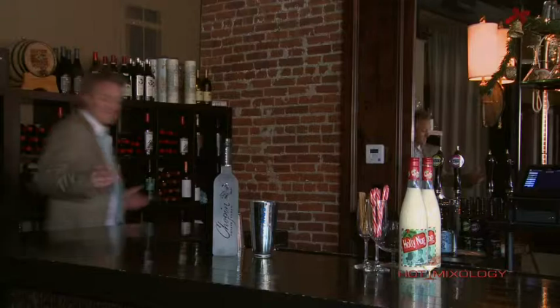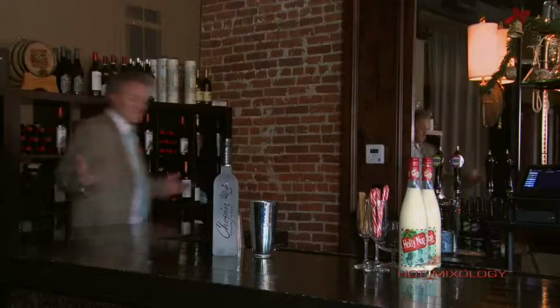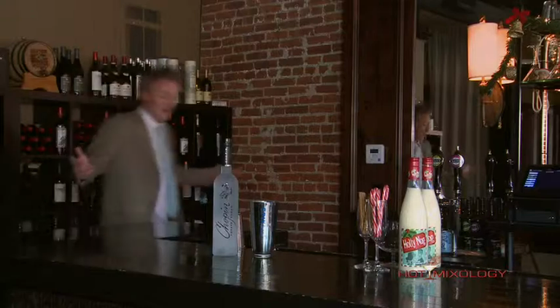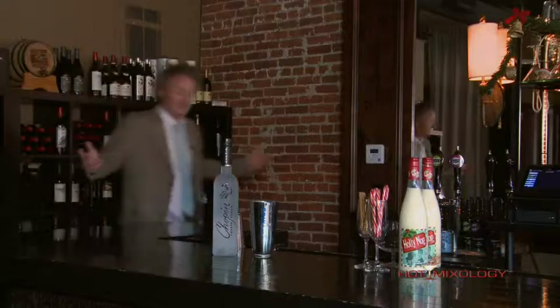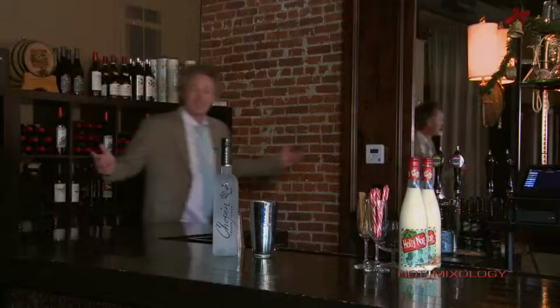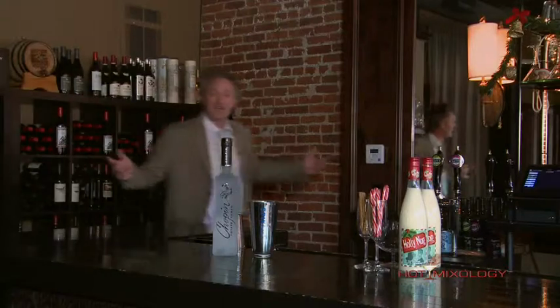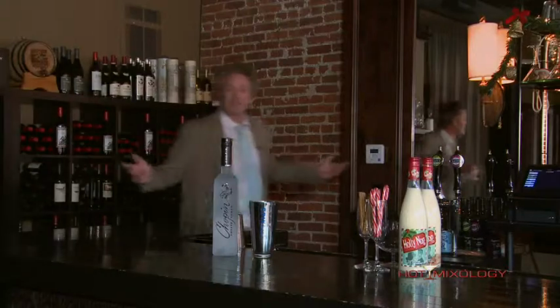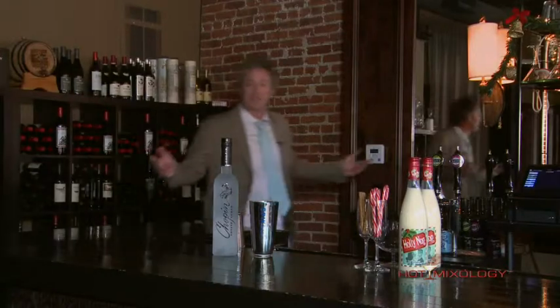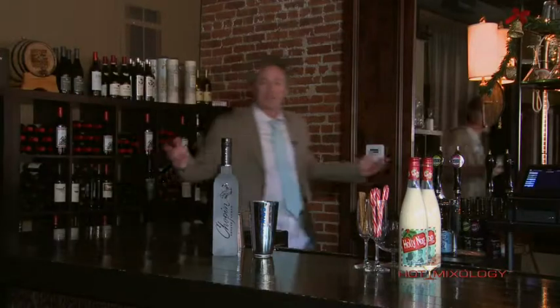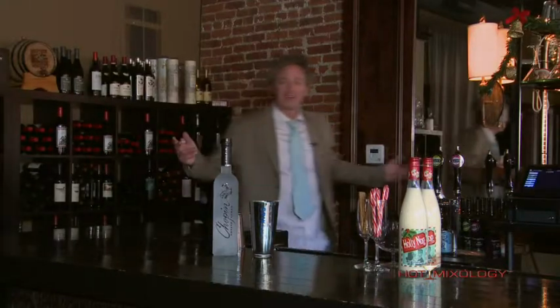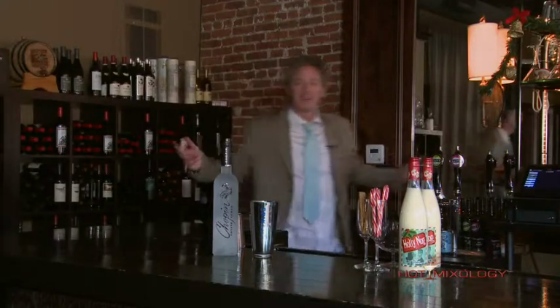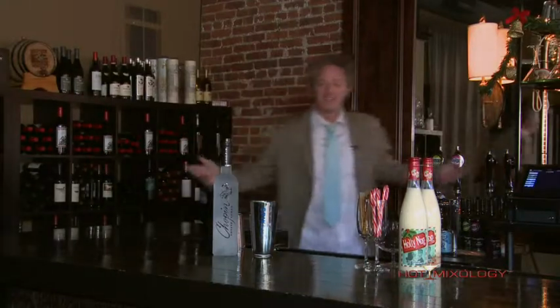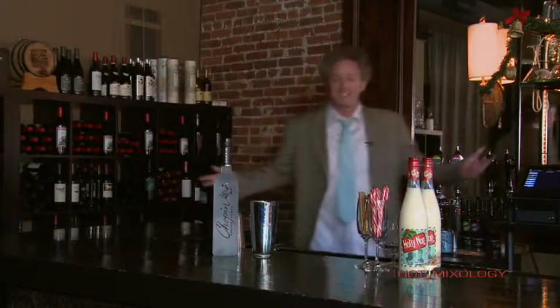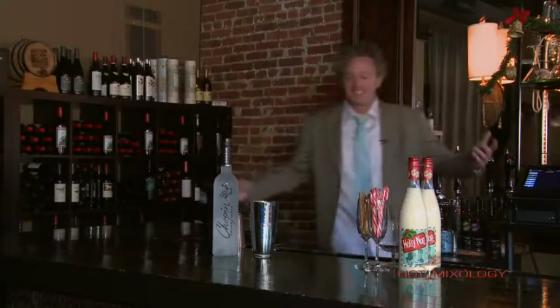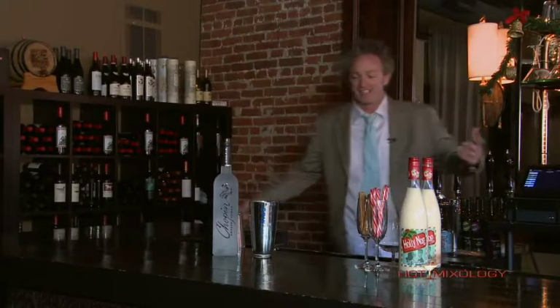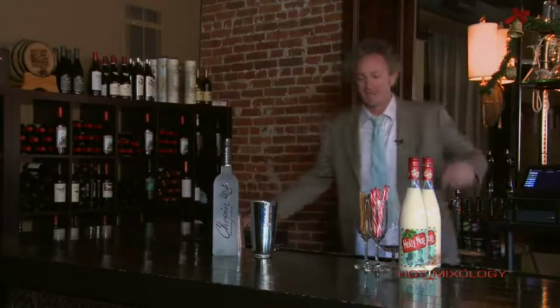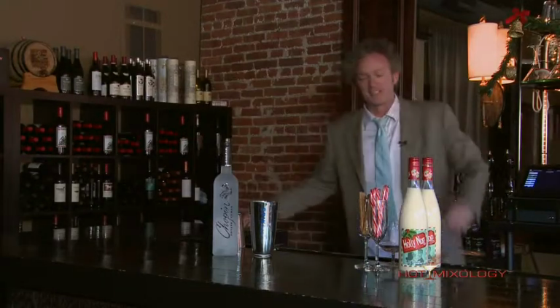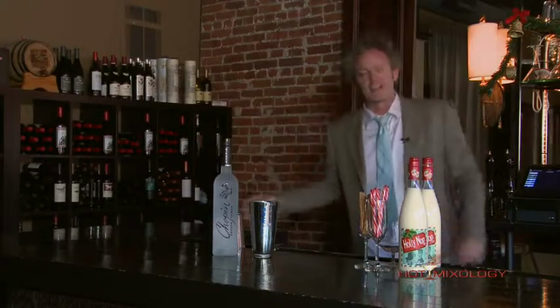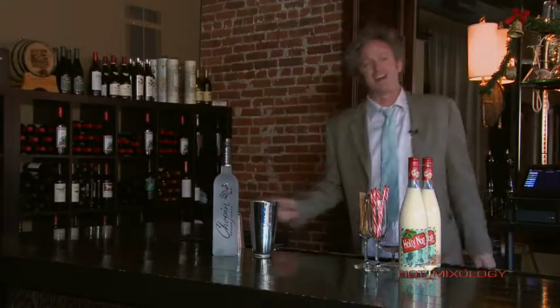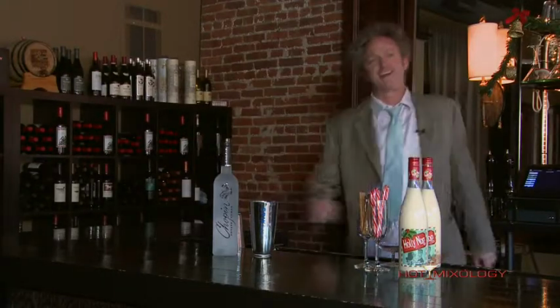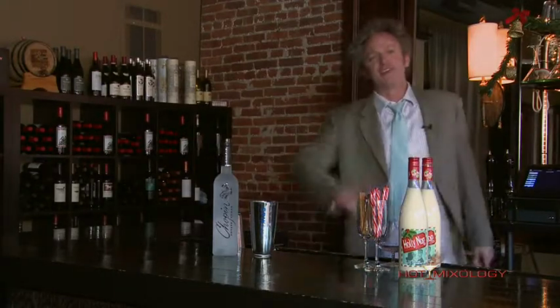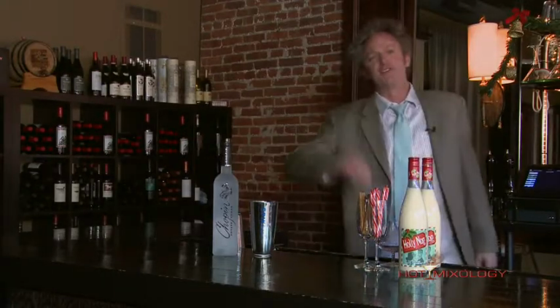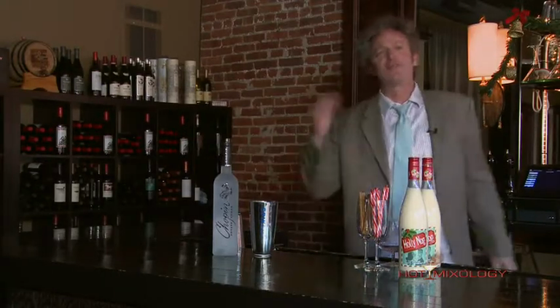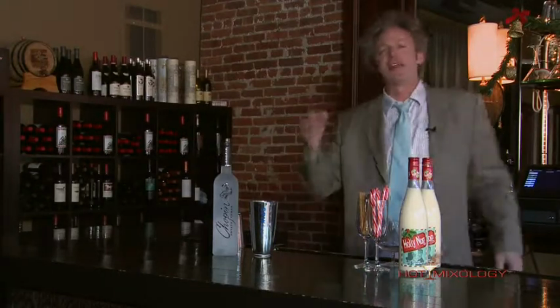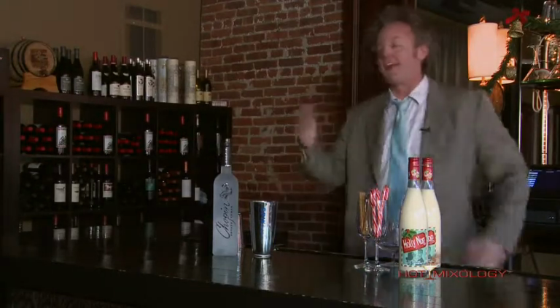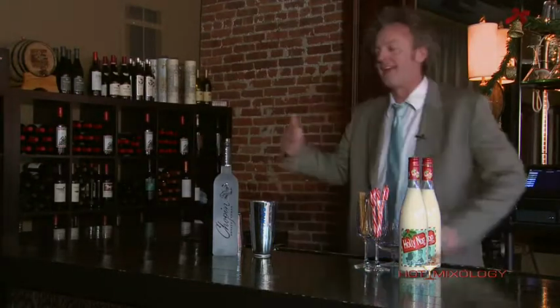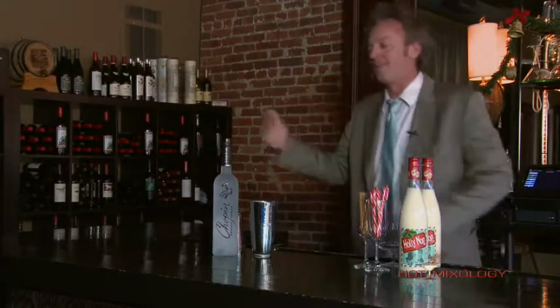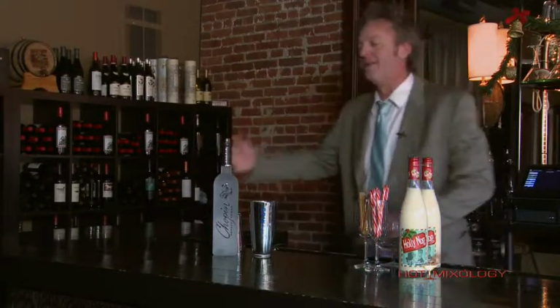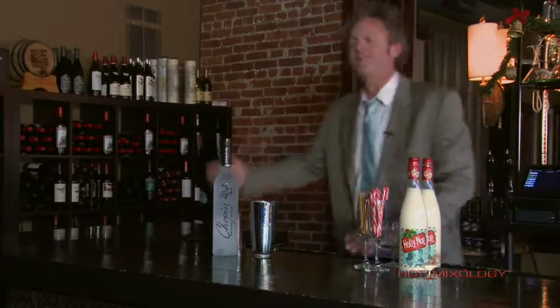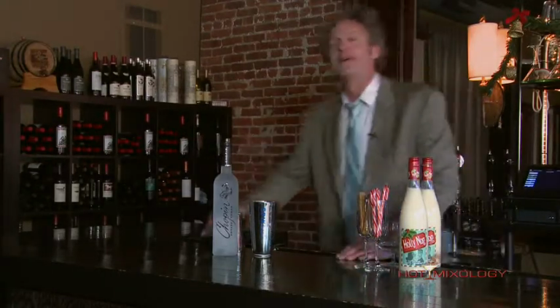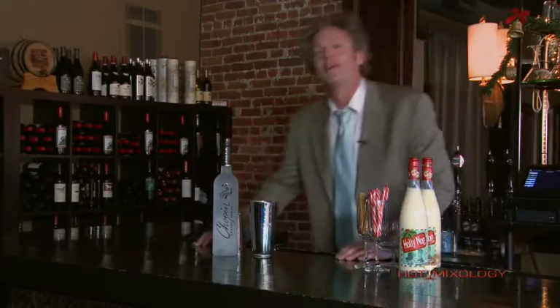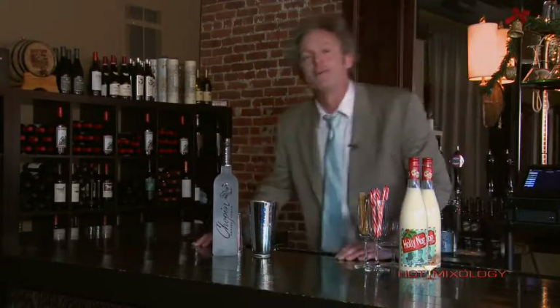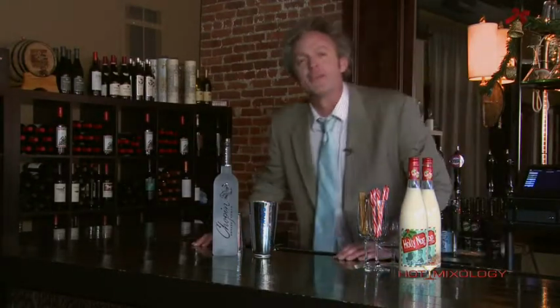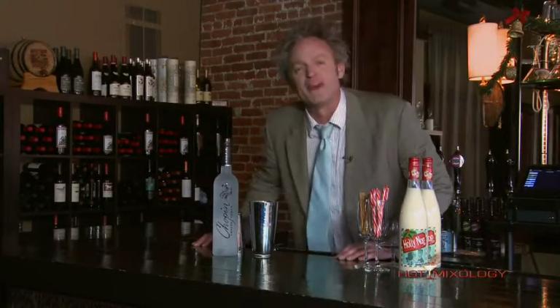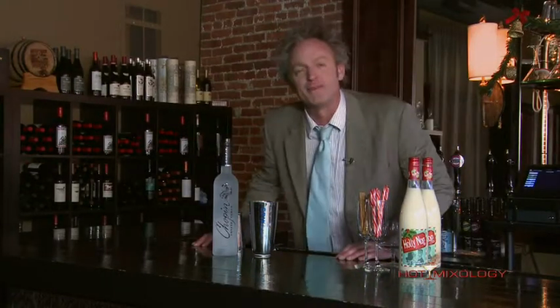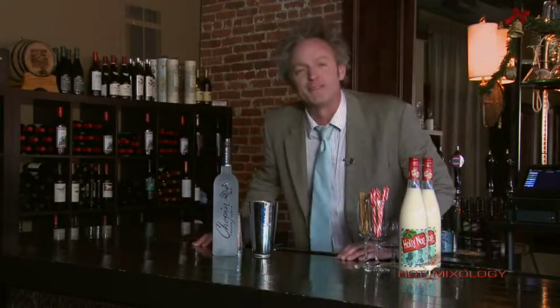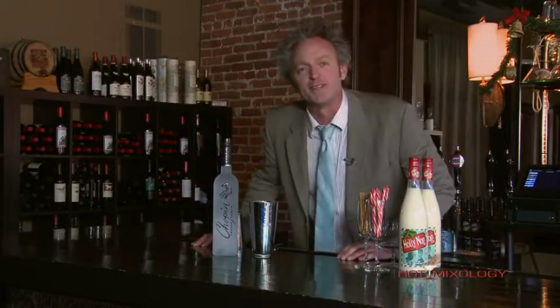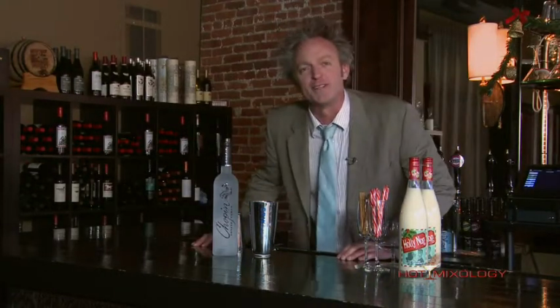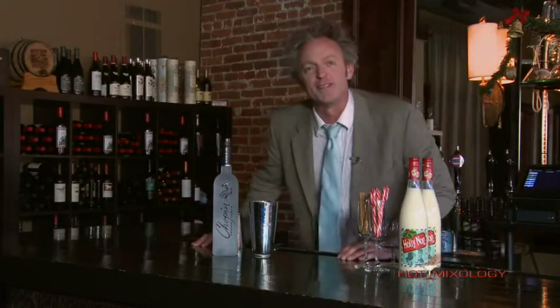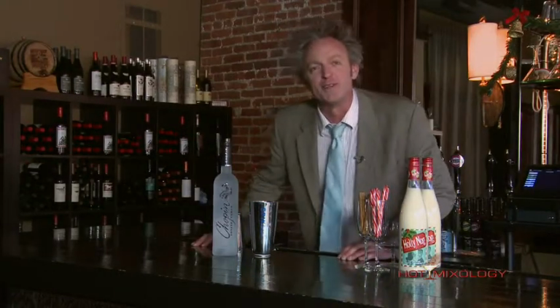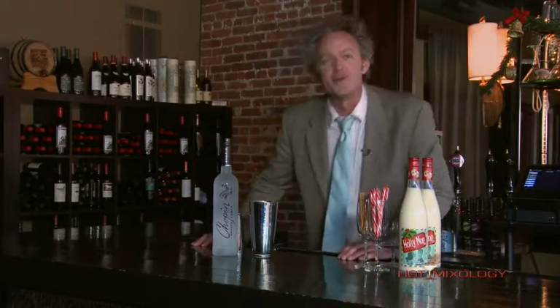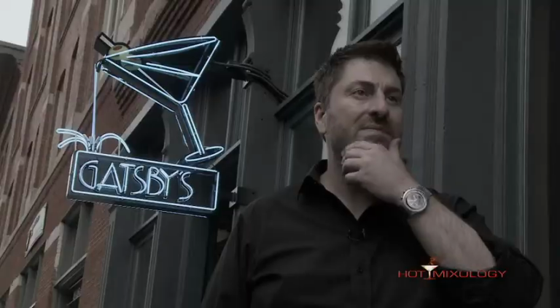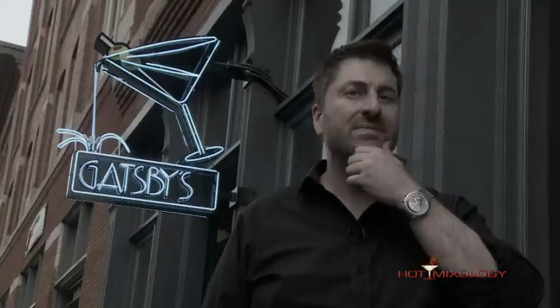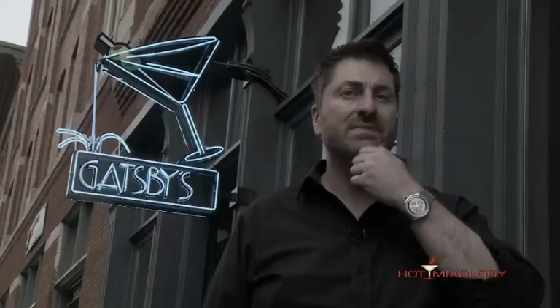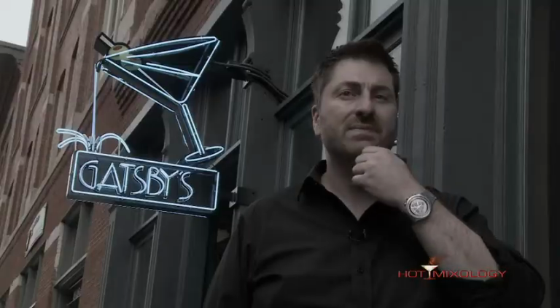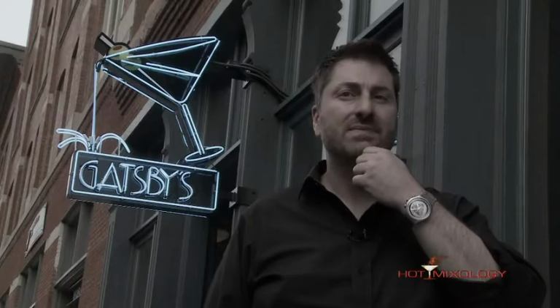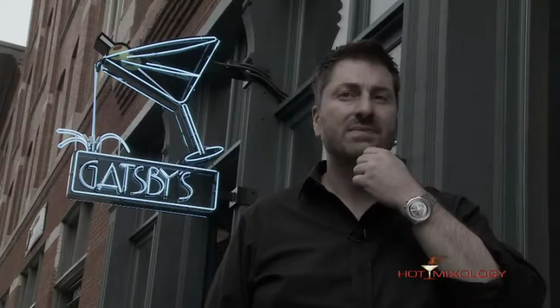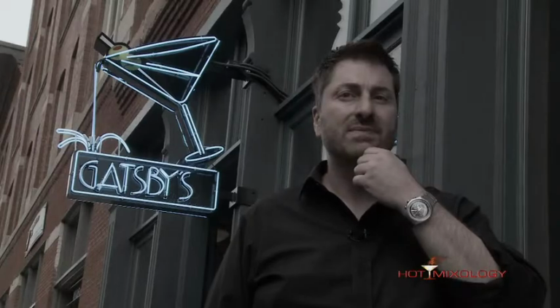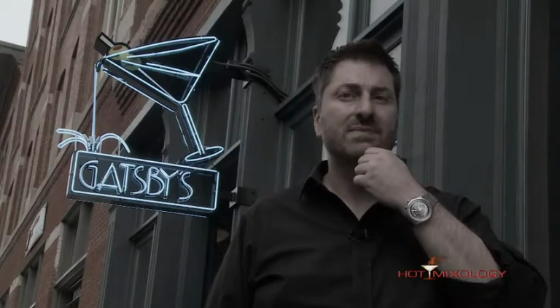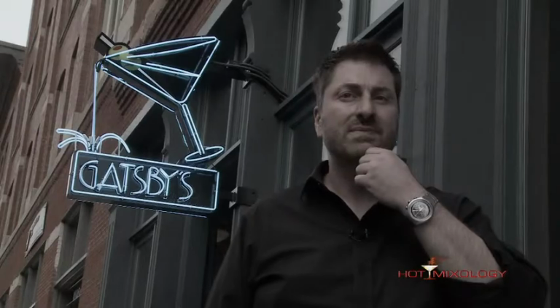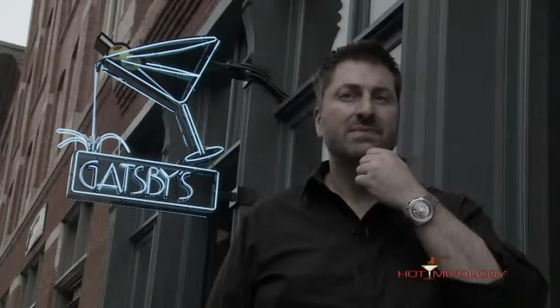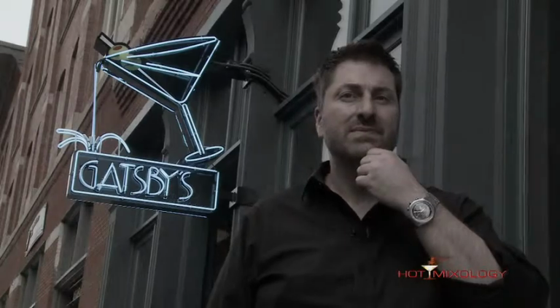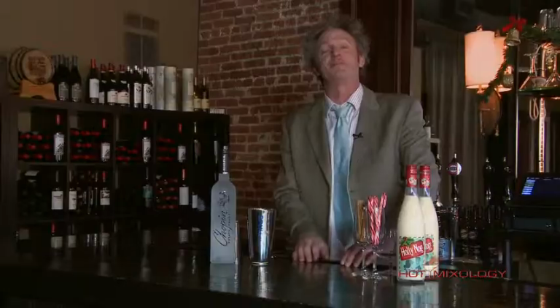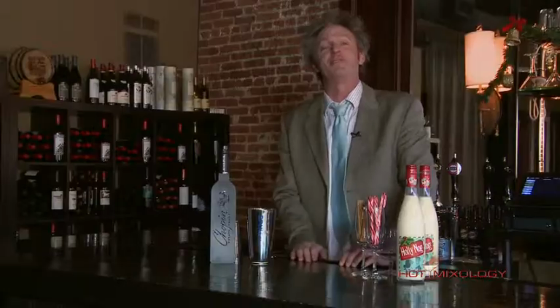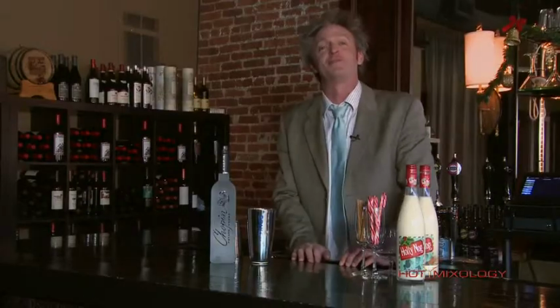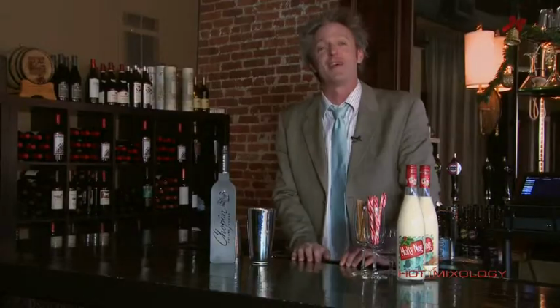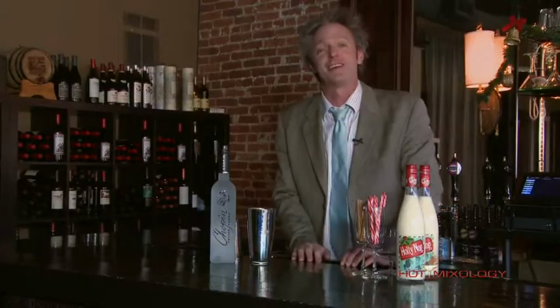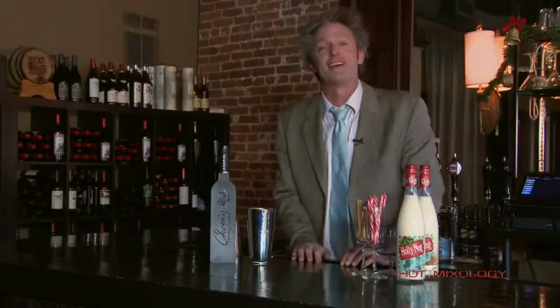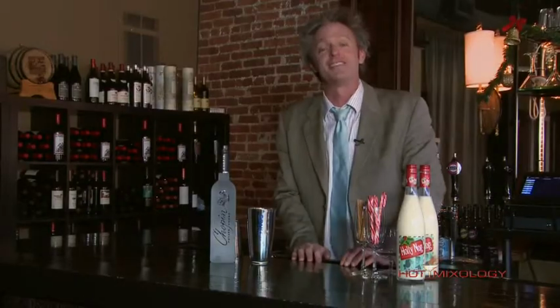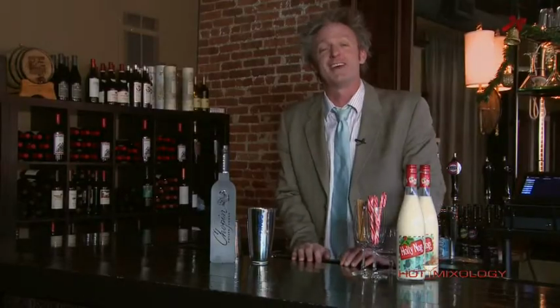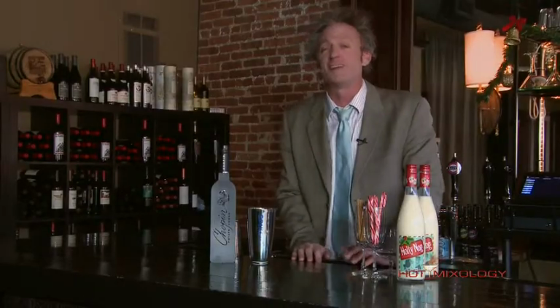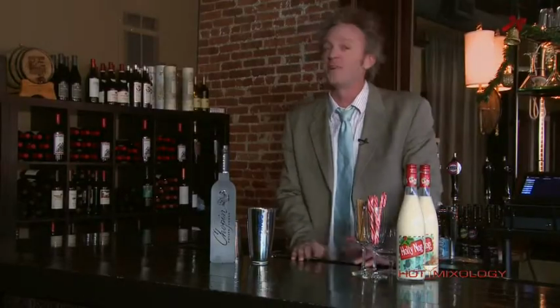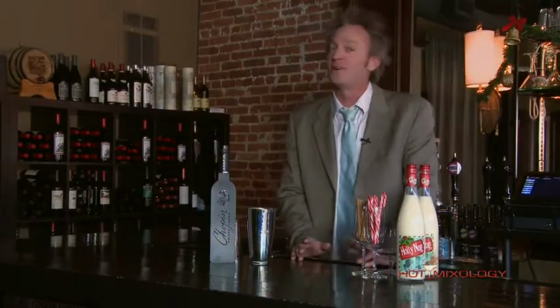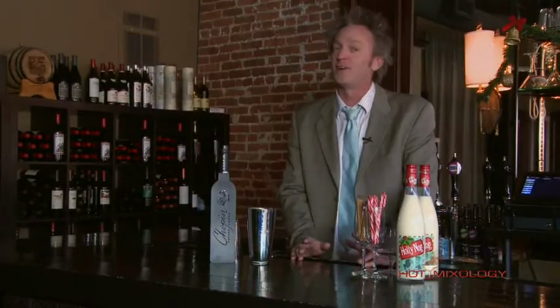Back with Hot Mixology. Today we're talking drink and be merry with Hot Mixology. We are the one and only Gatsby's right downtown in Lodo.